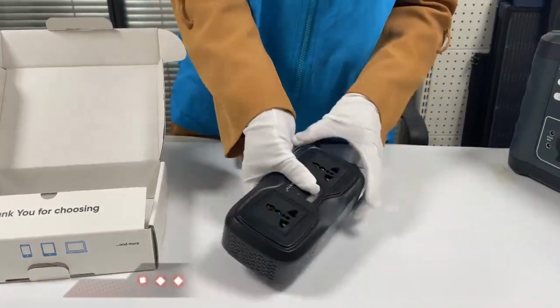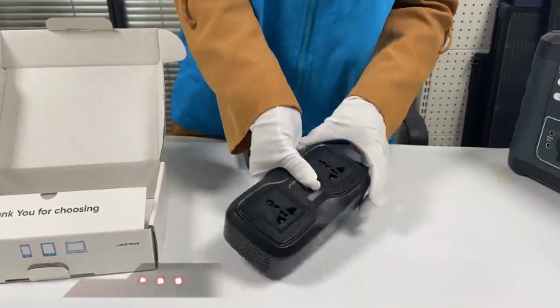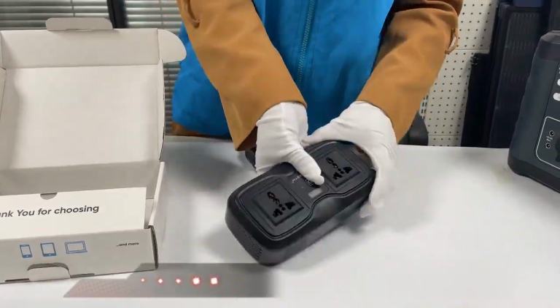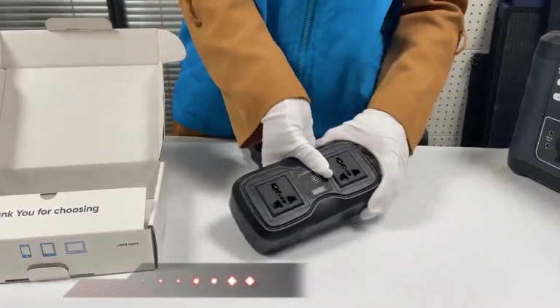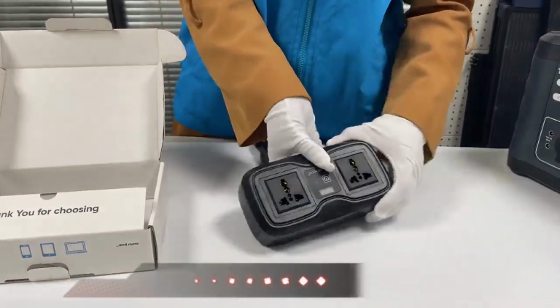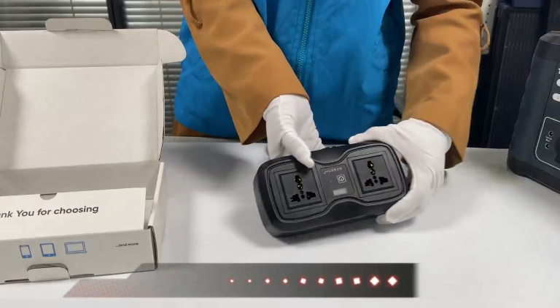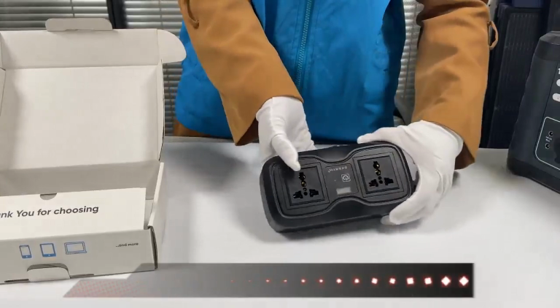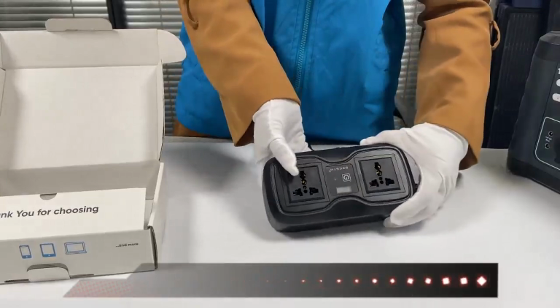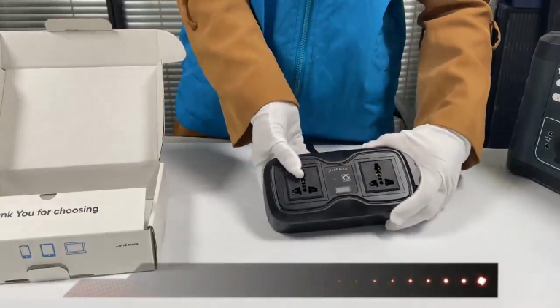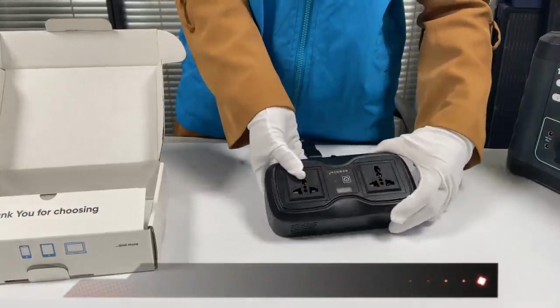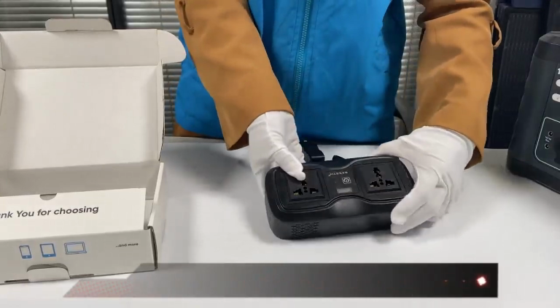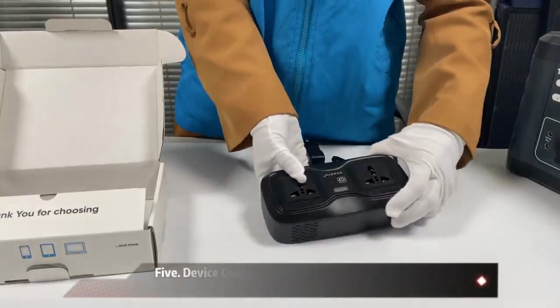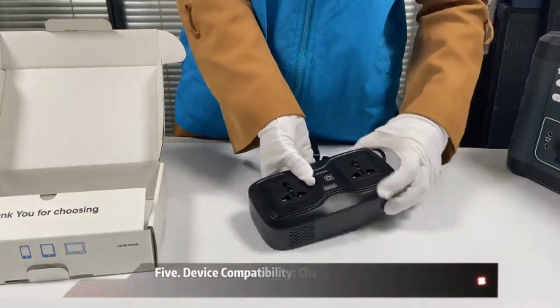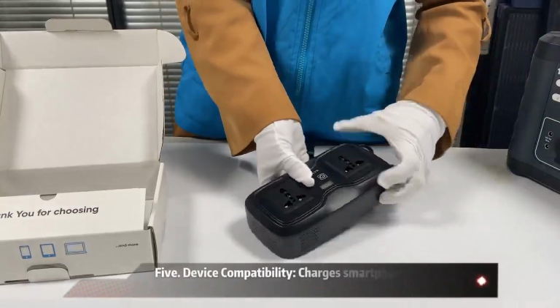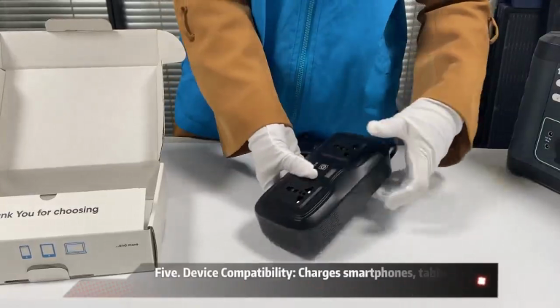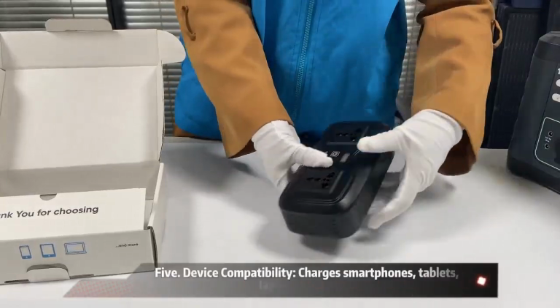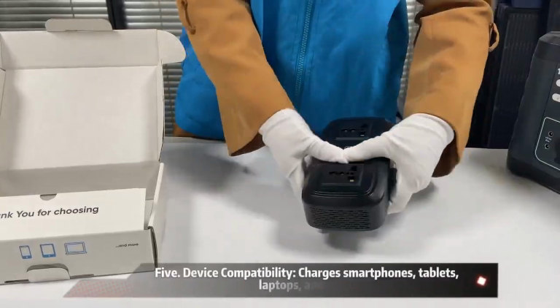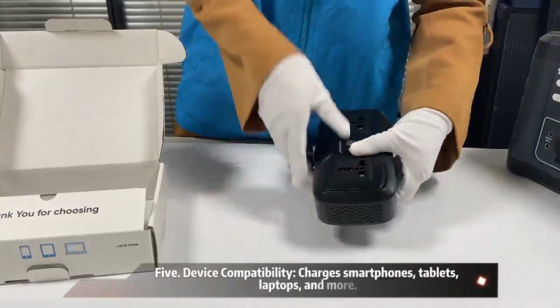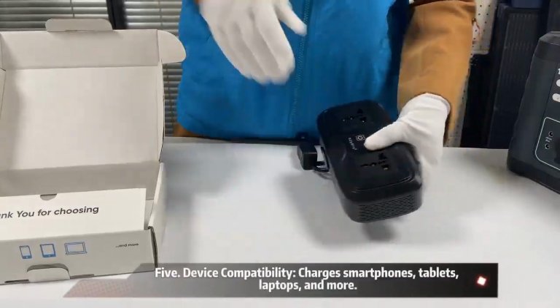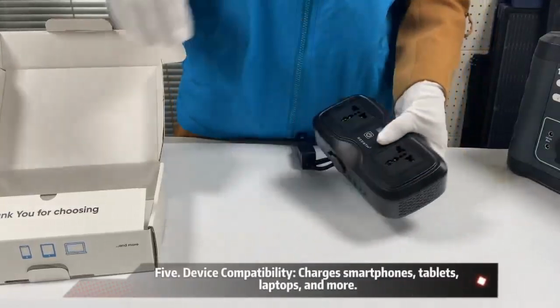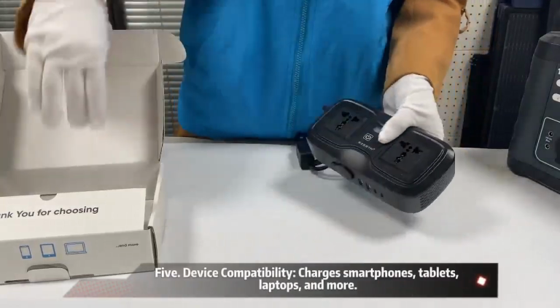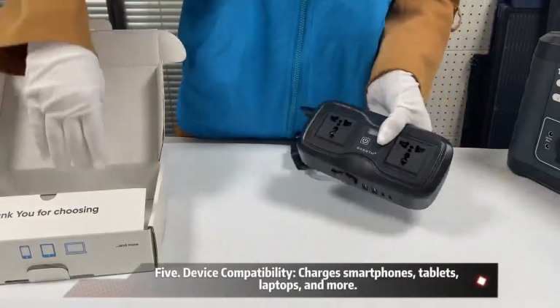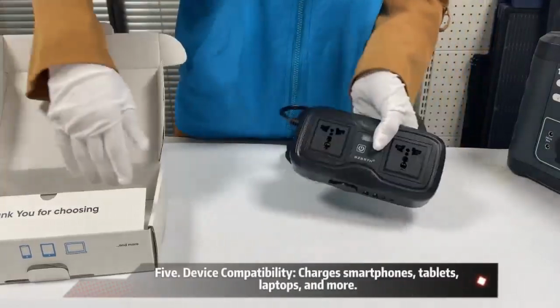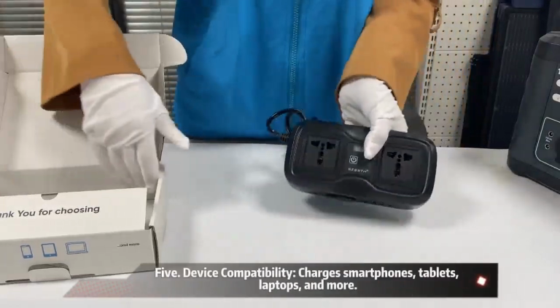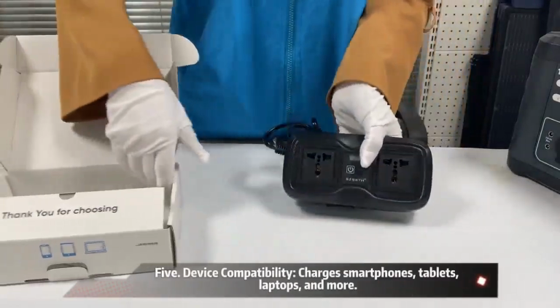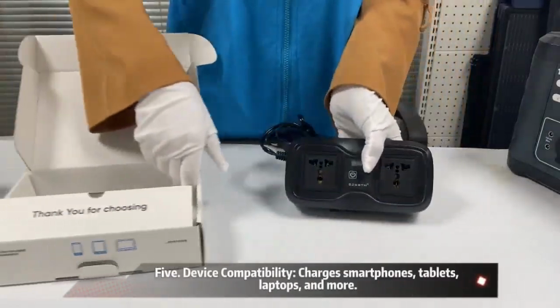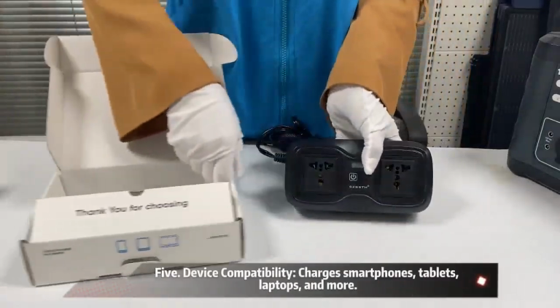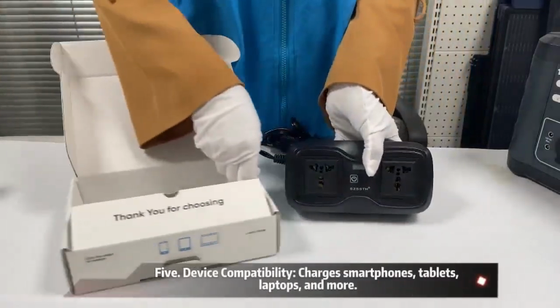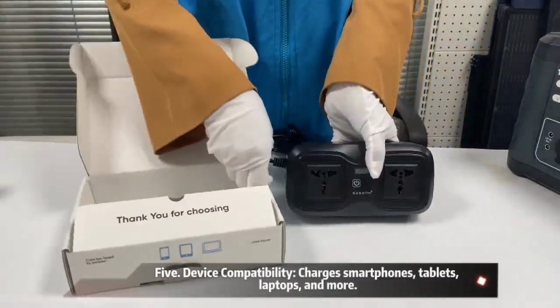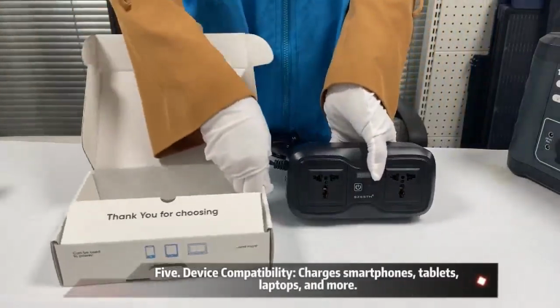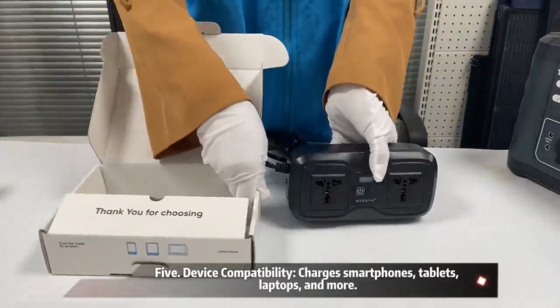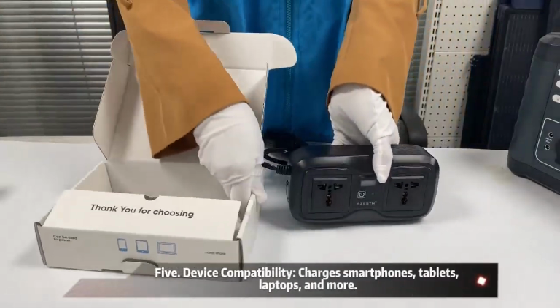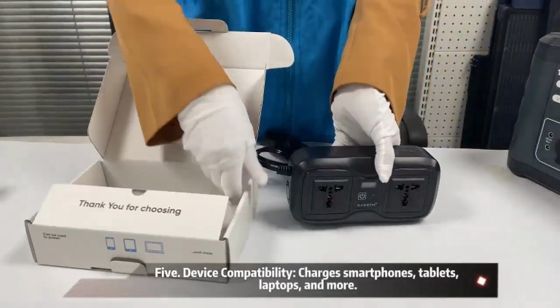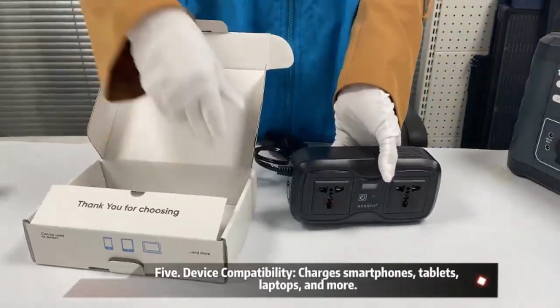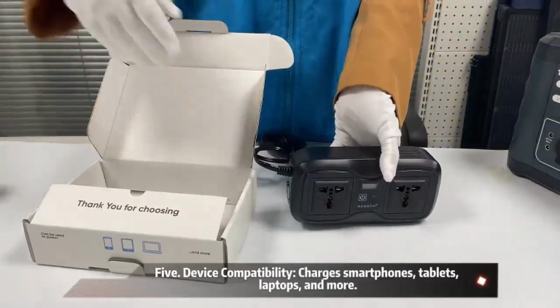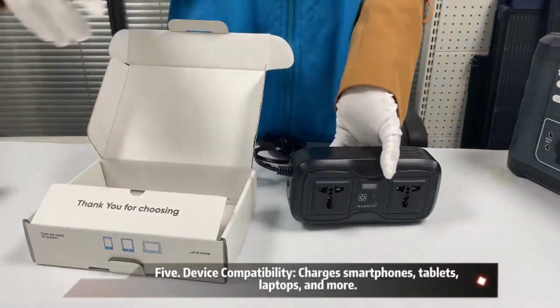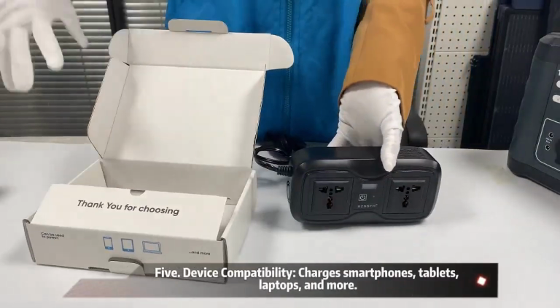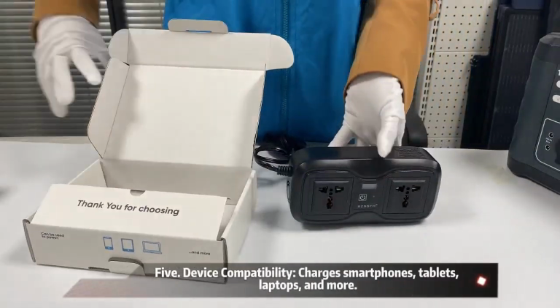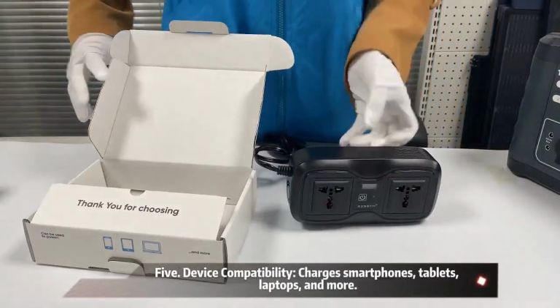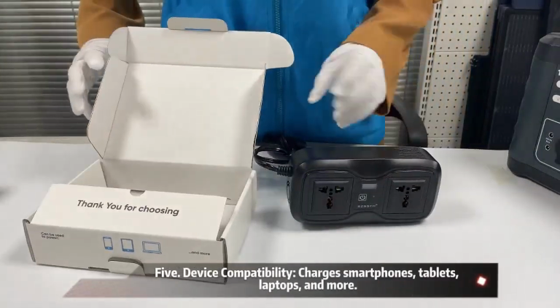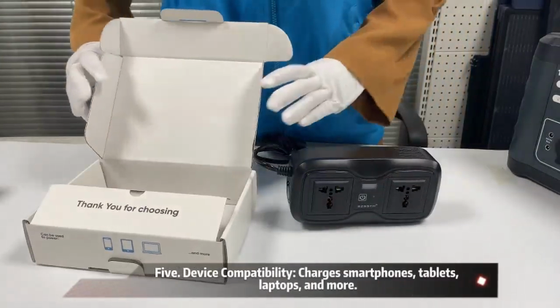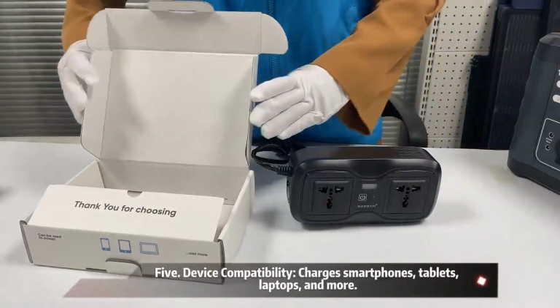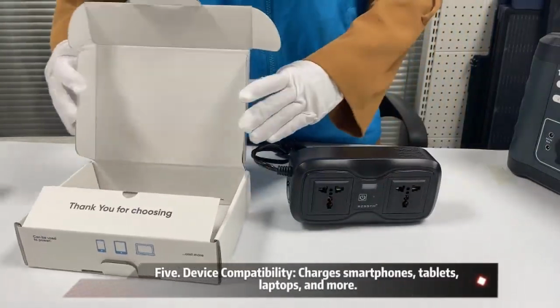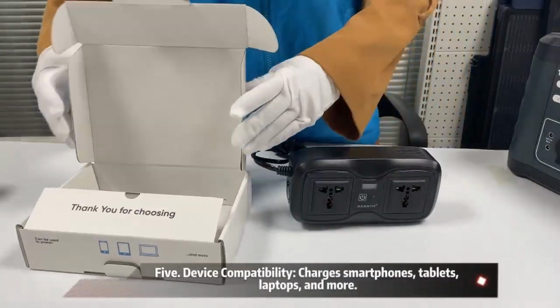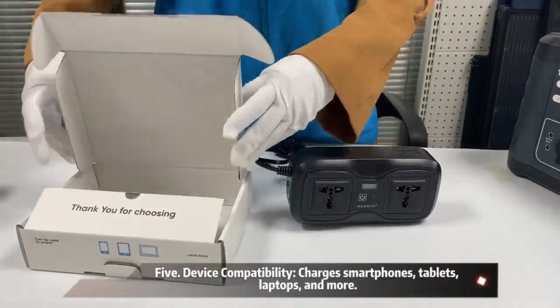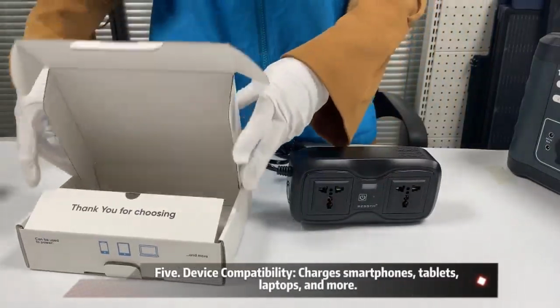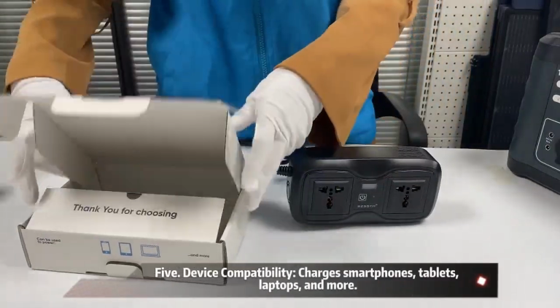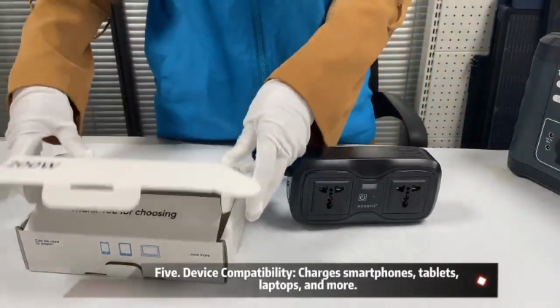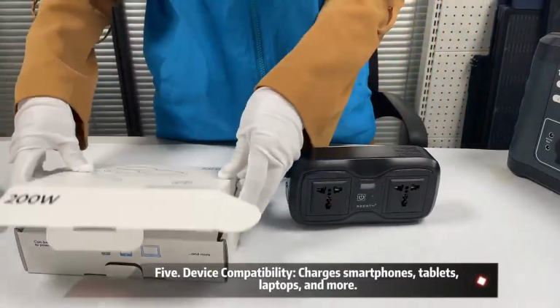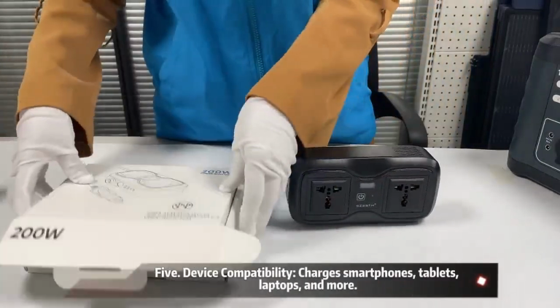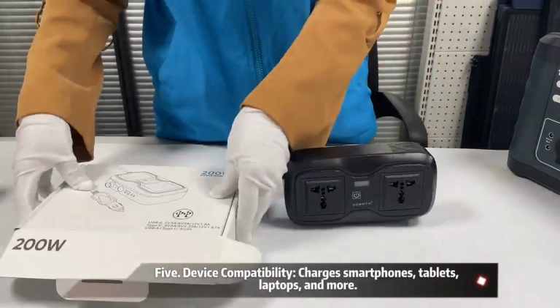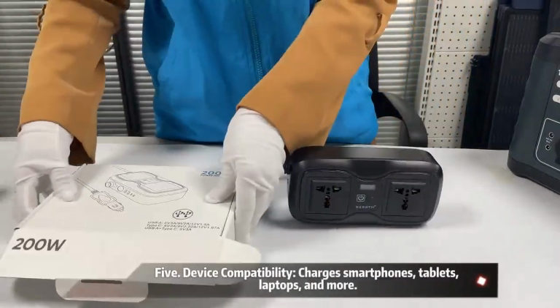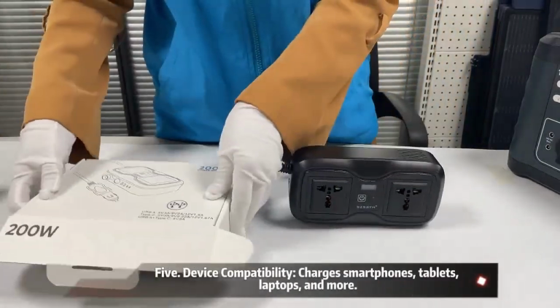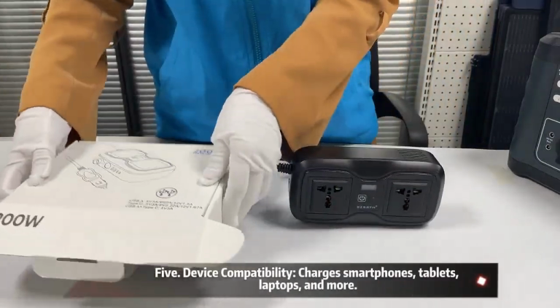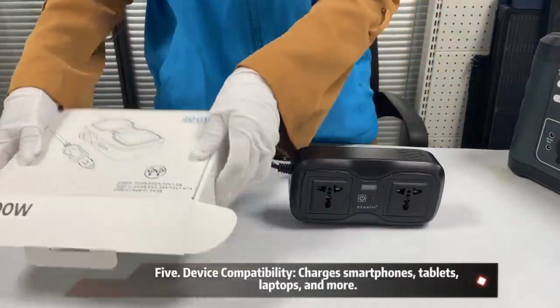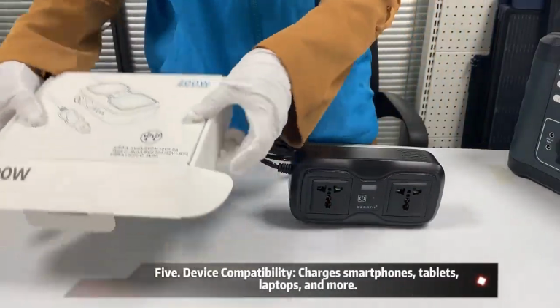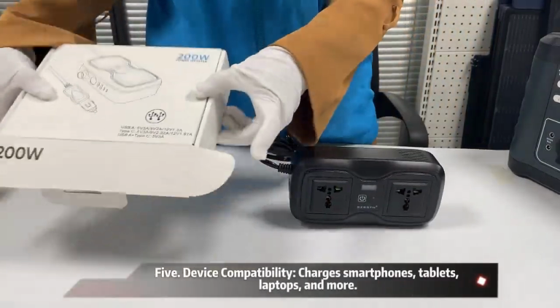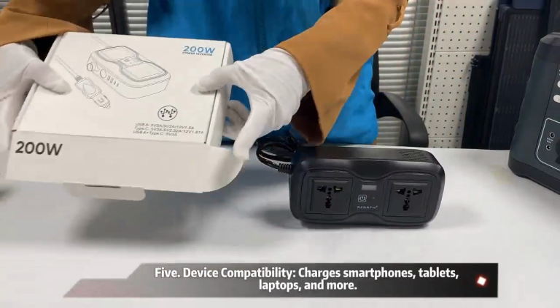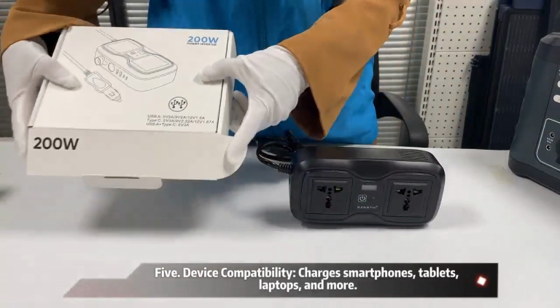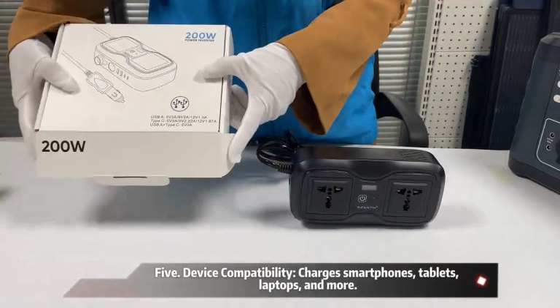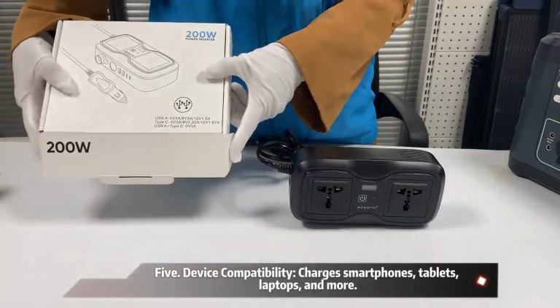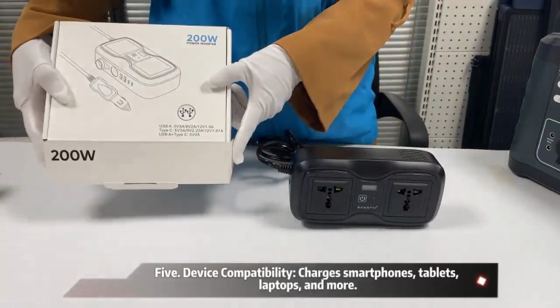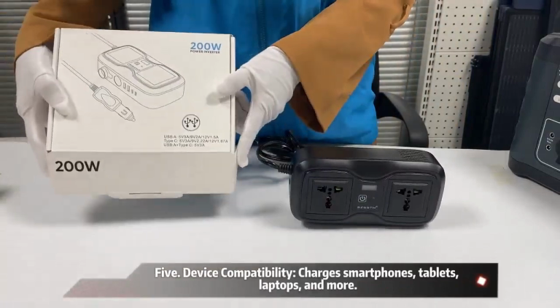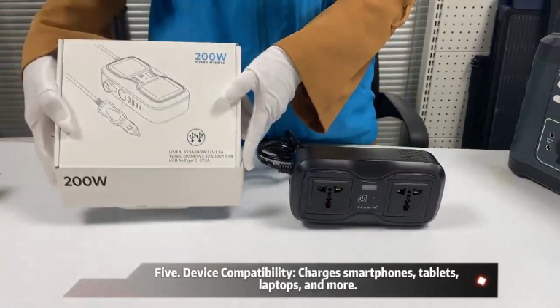5. Device compatibility: charges smartphones, tablets, laptops, and more.